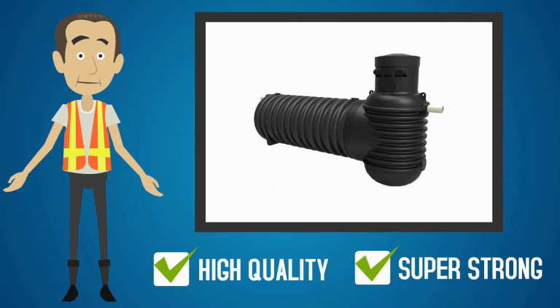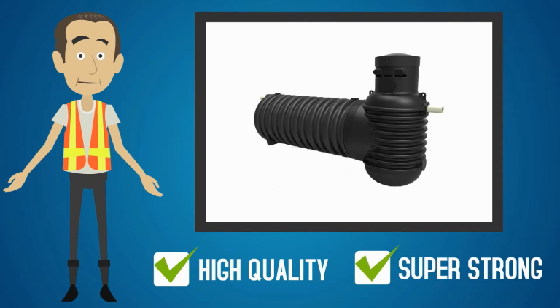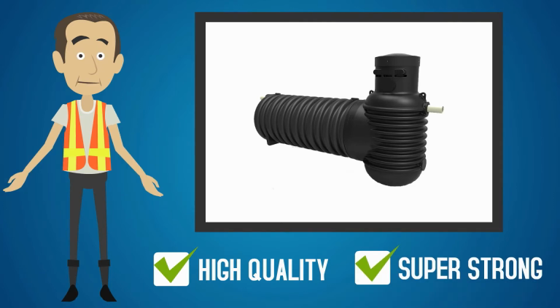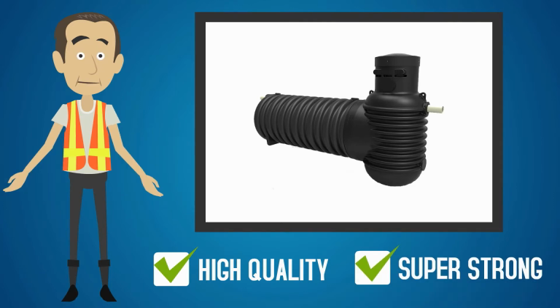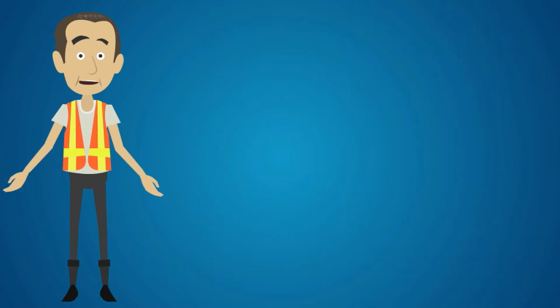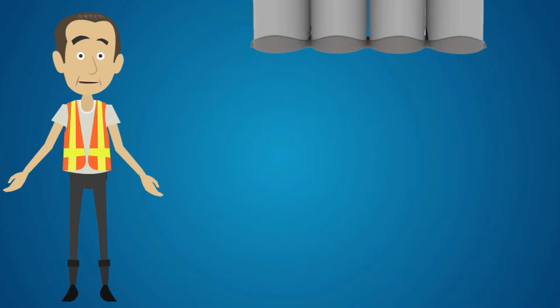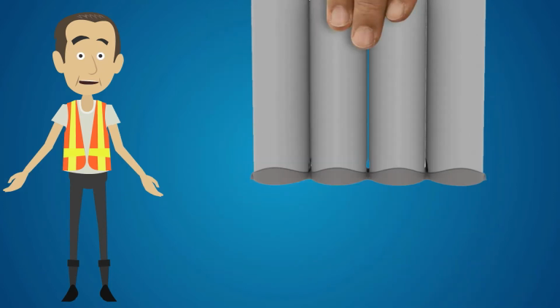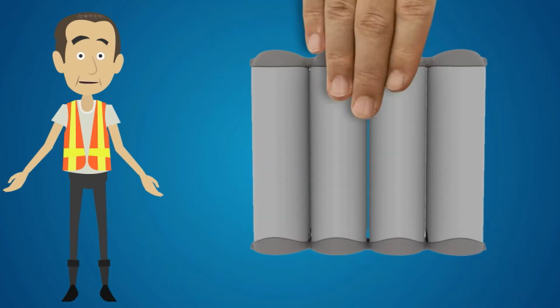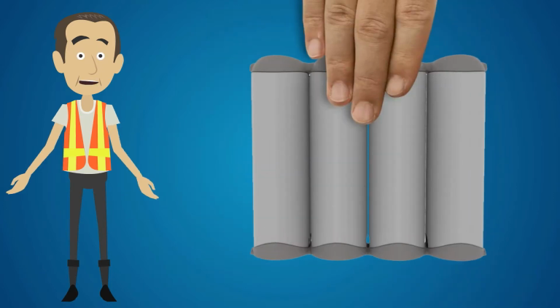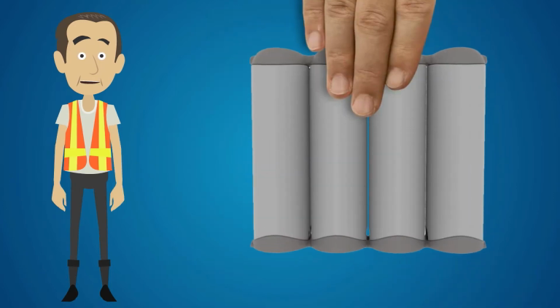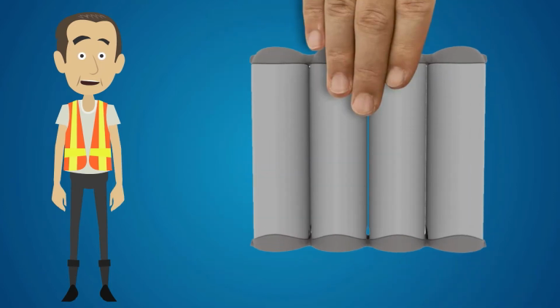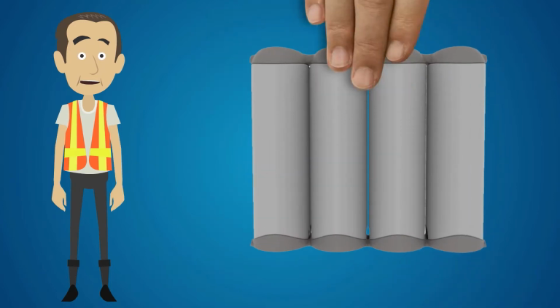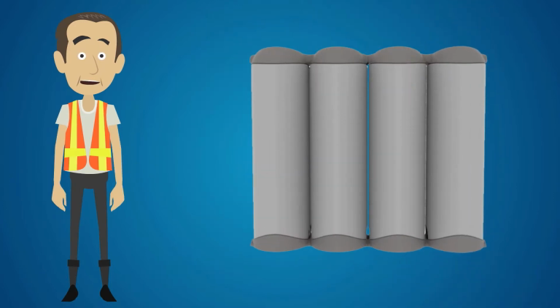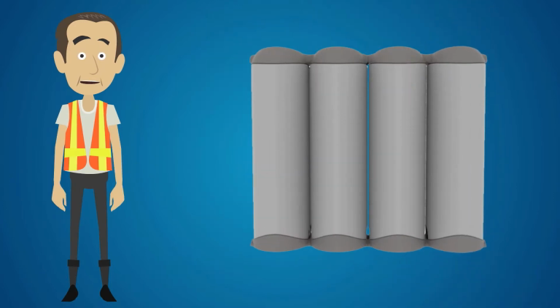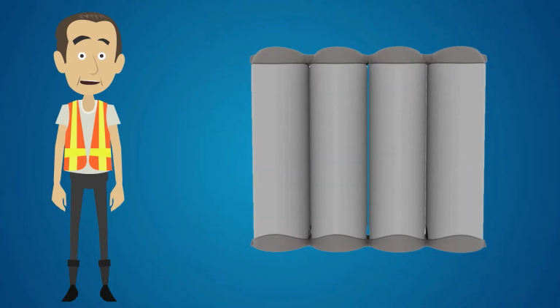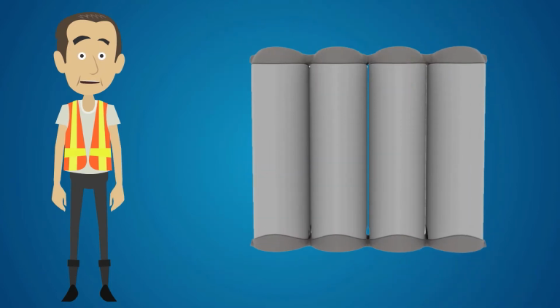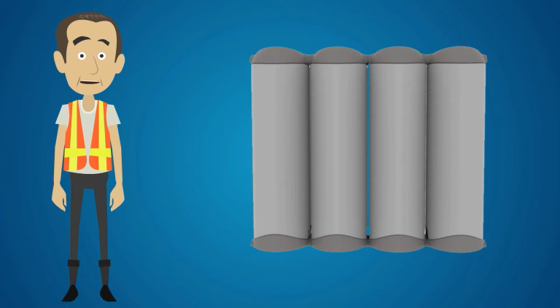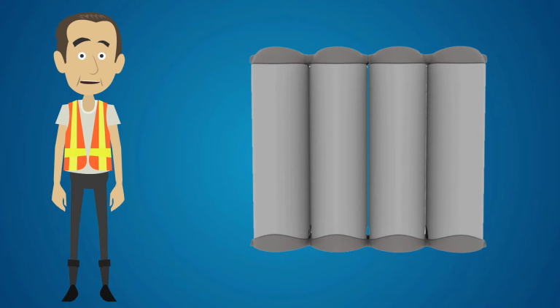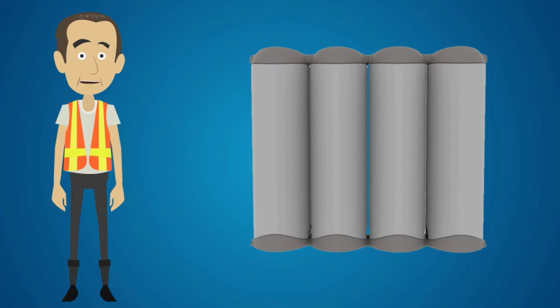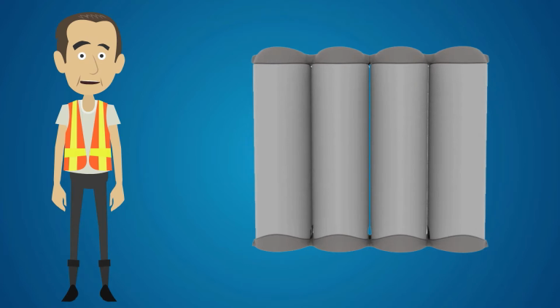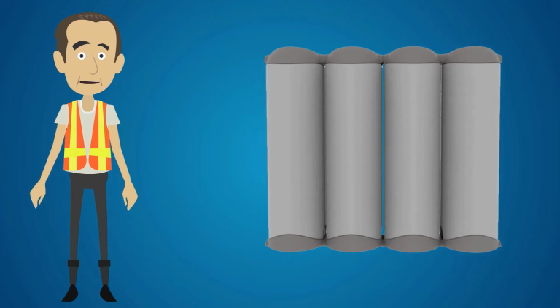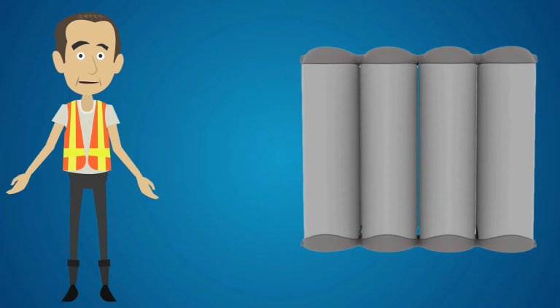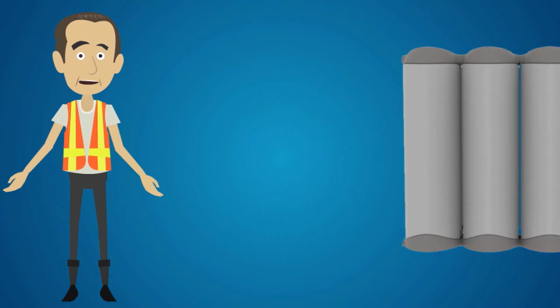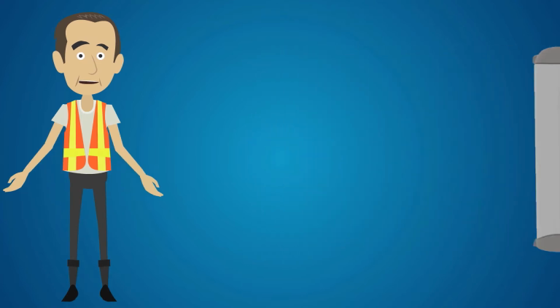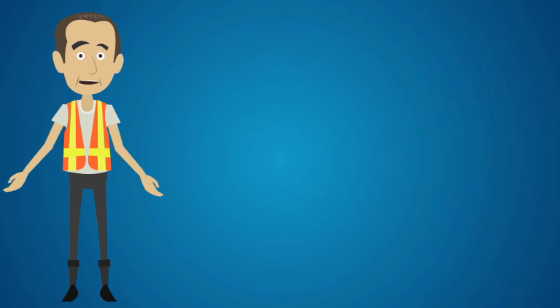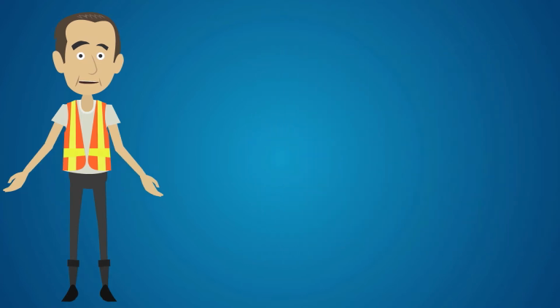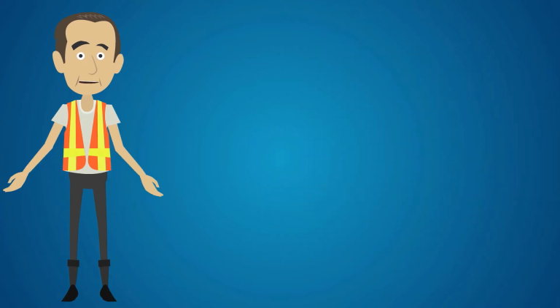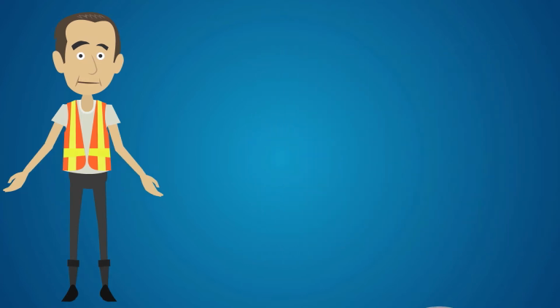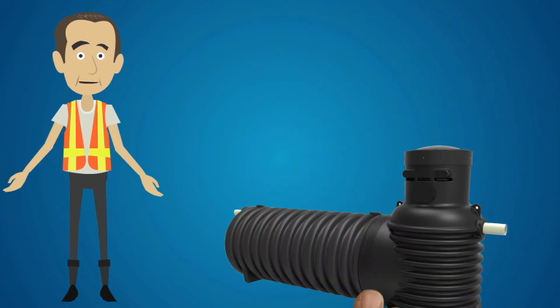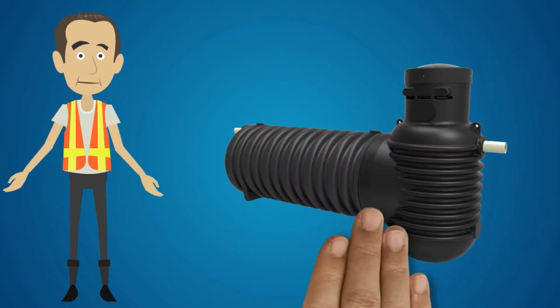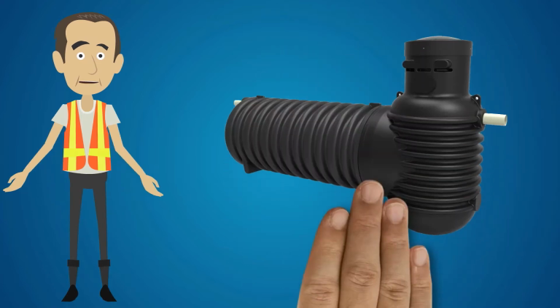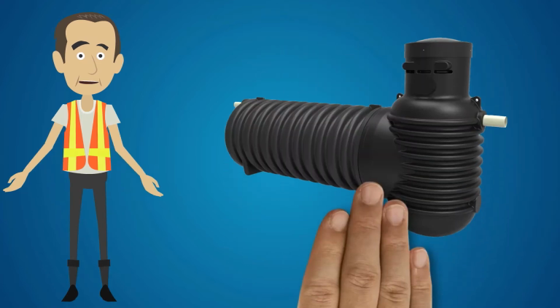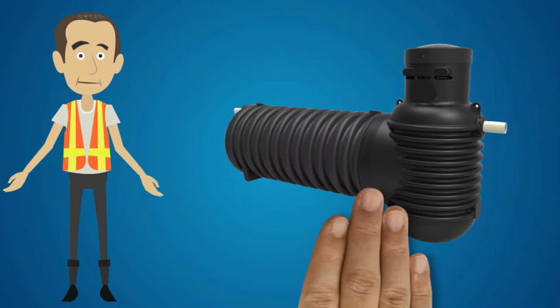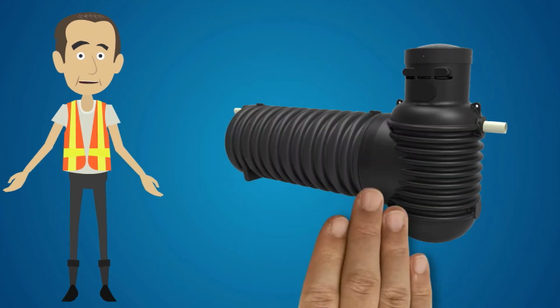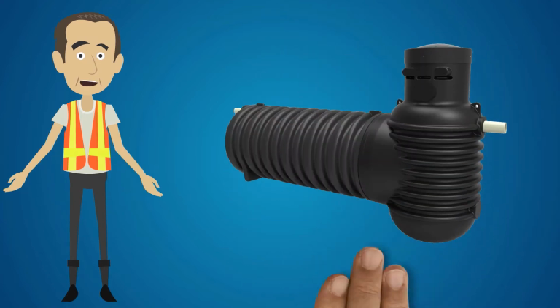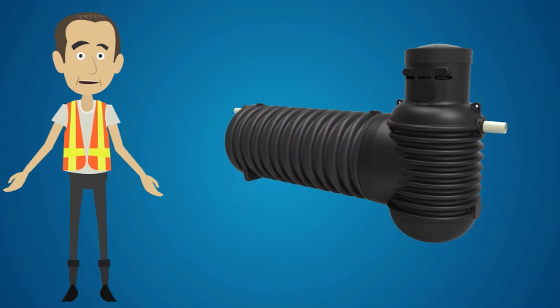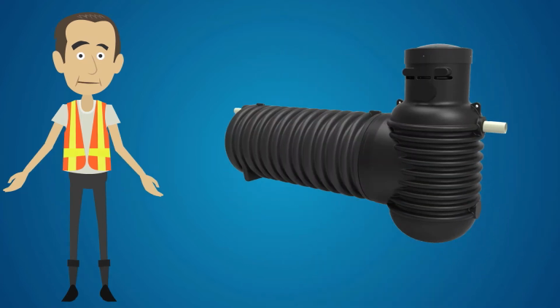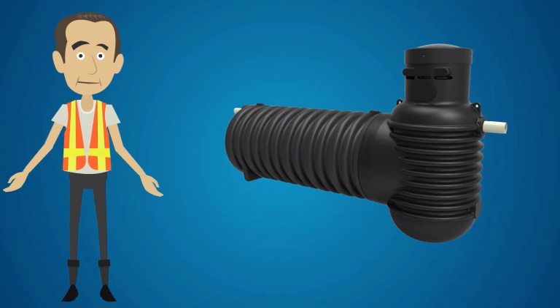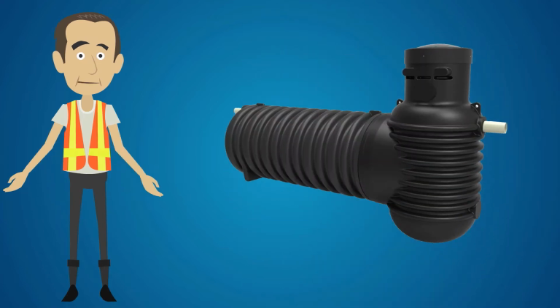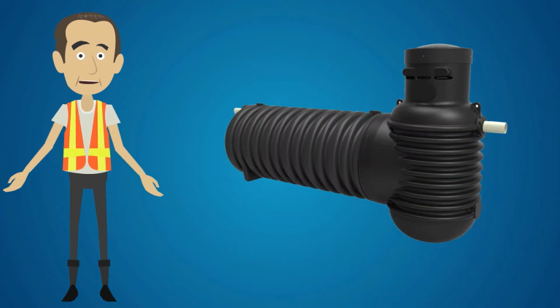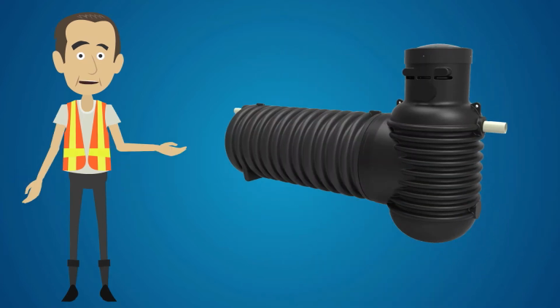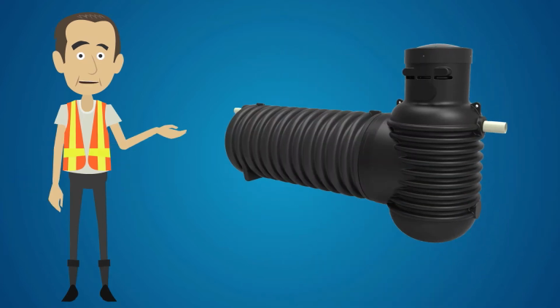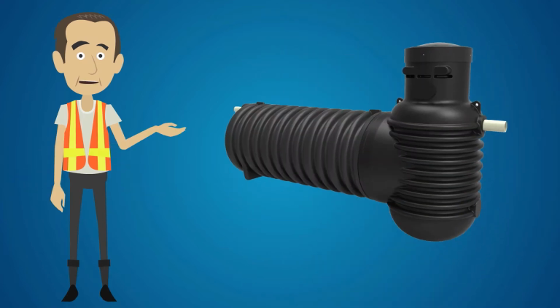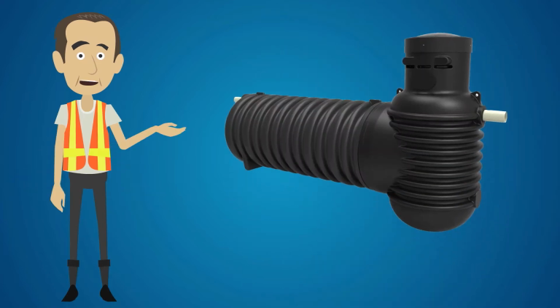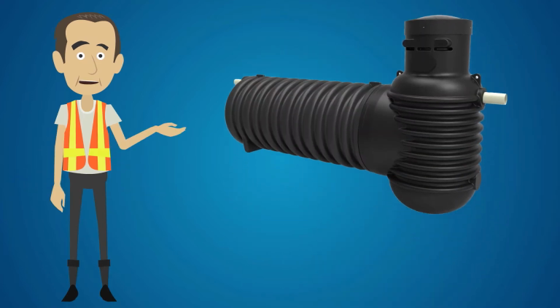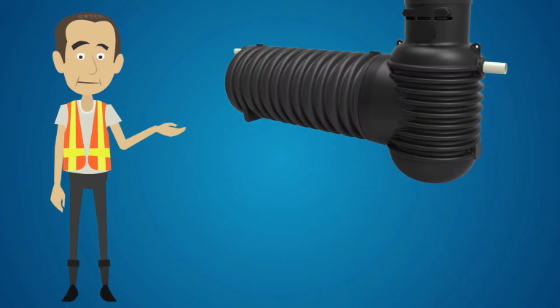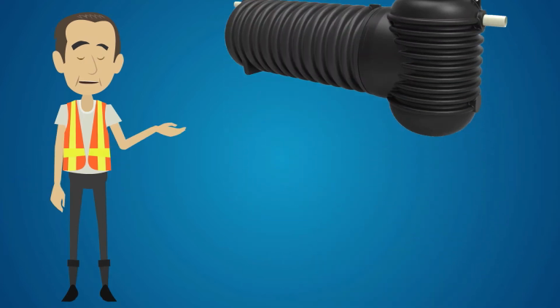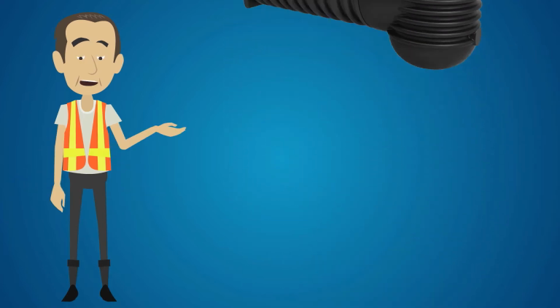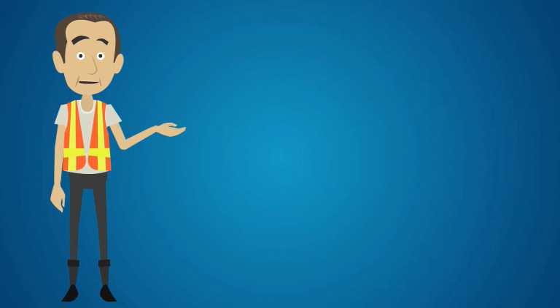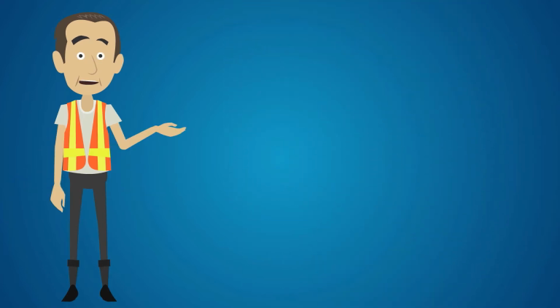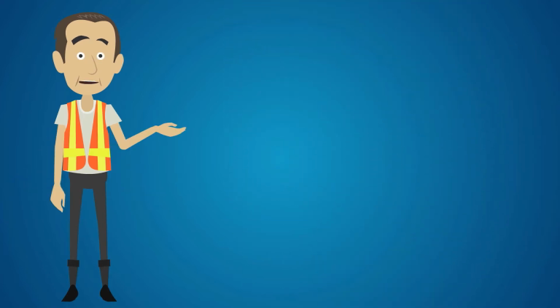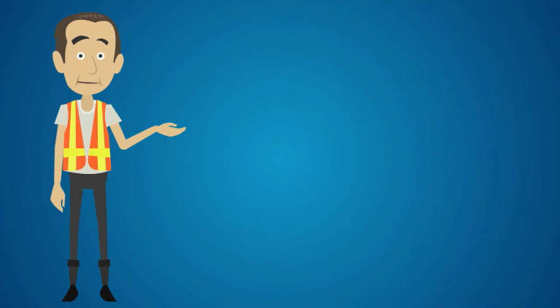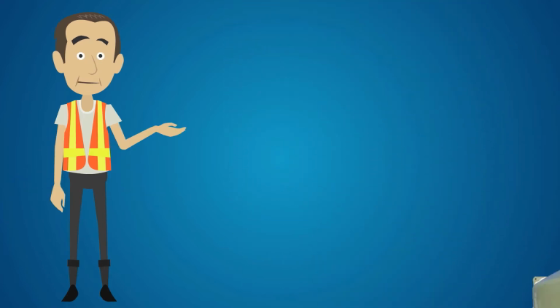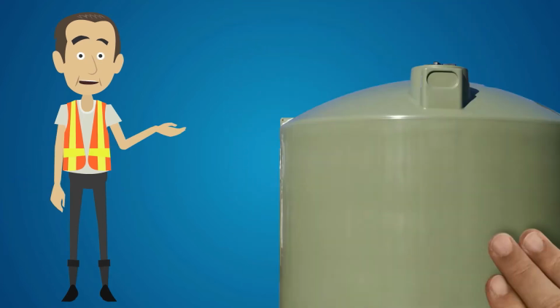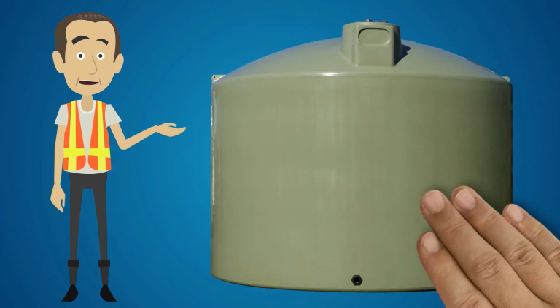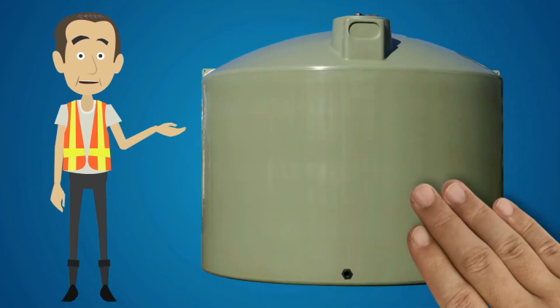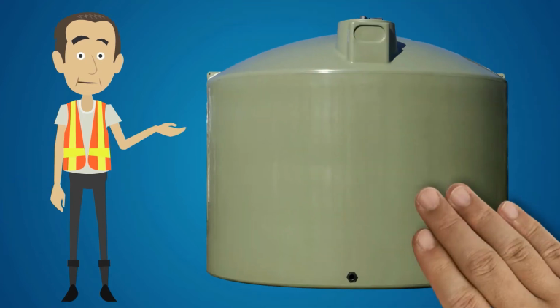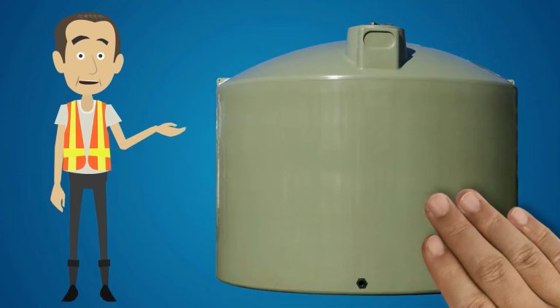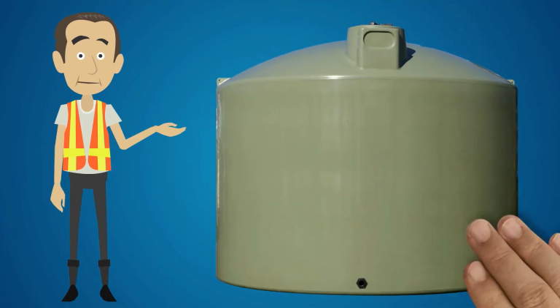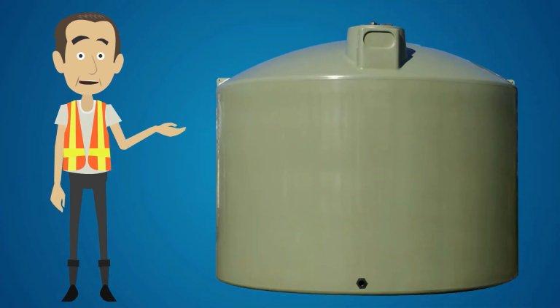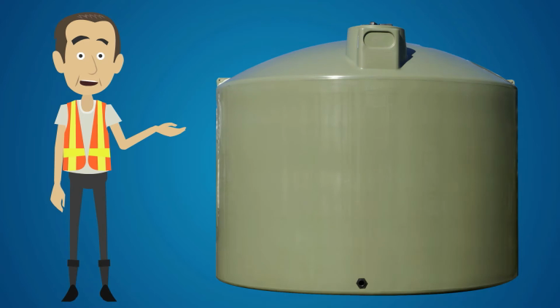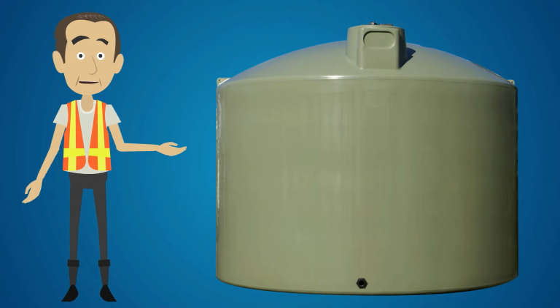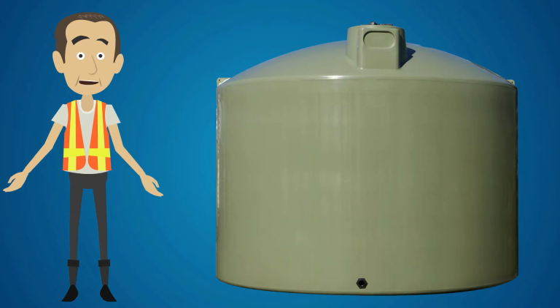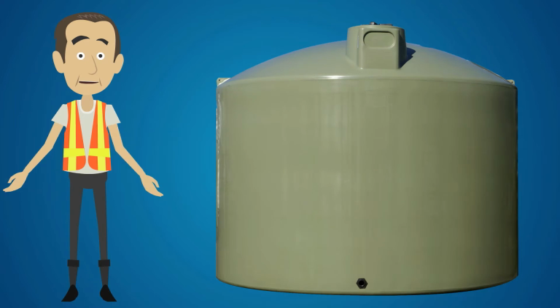Our tanks are available in a wide range of sizes and options, including underground or driveway and above ground options.